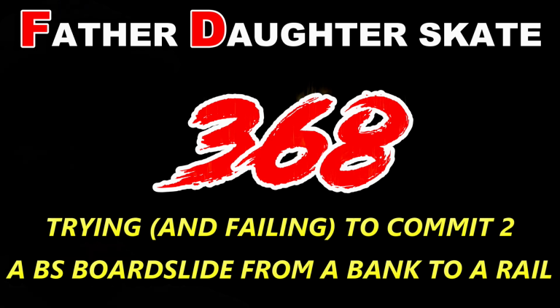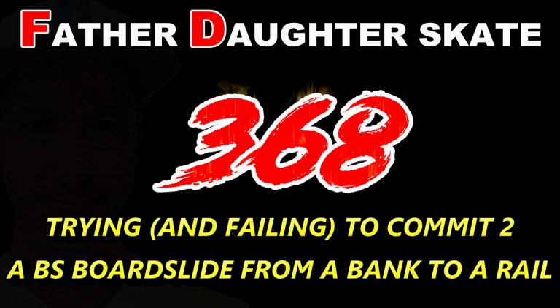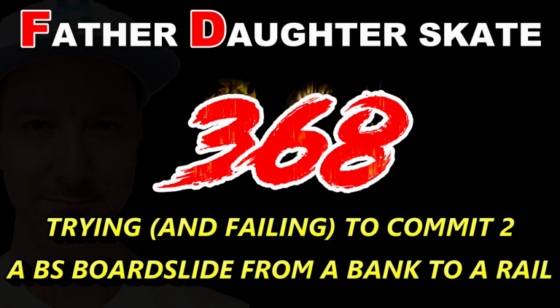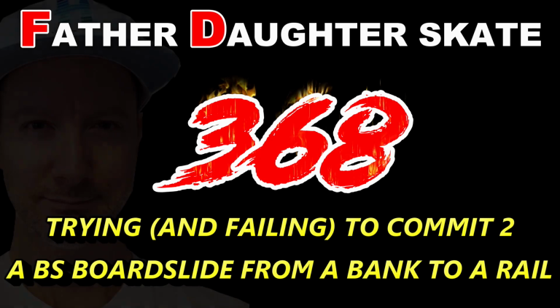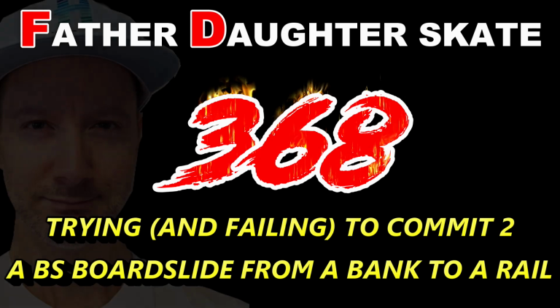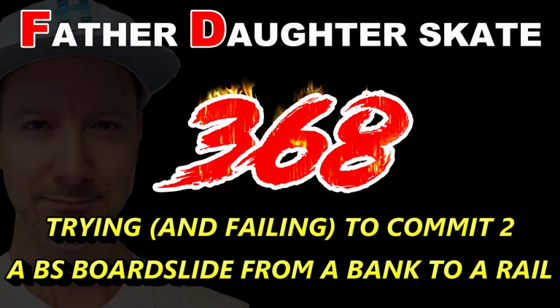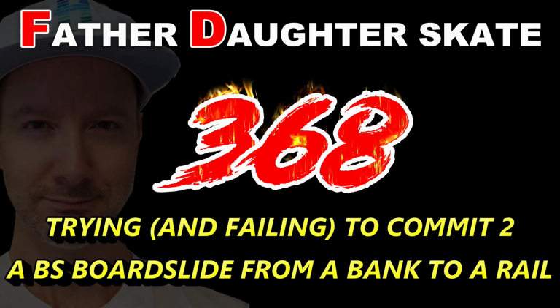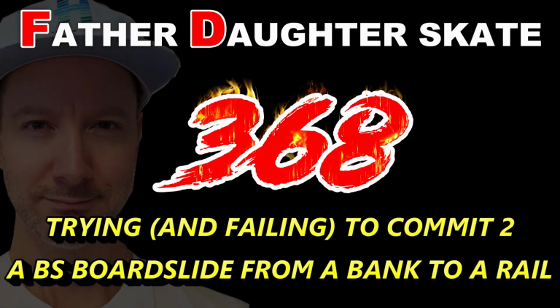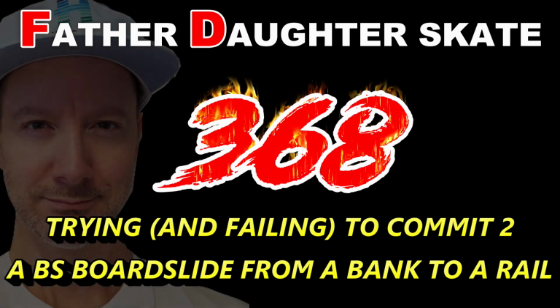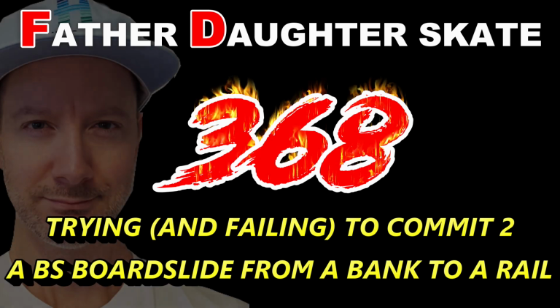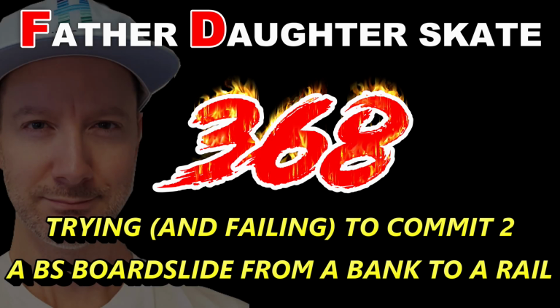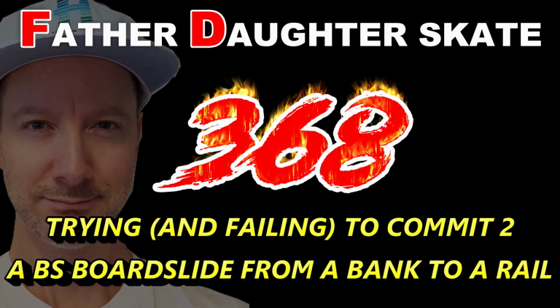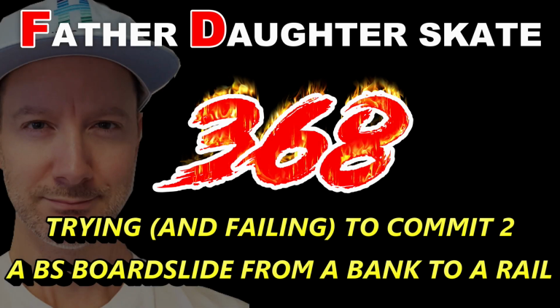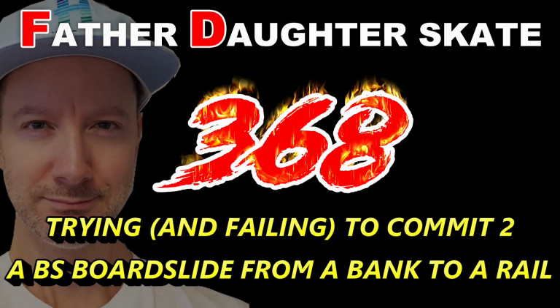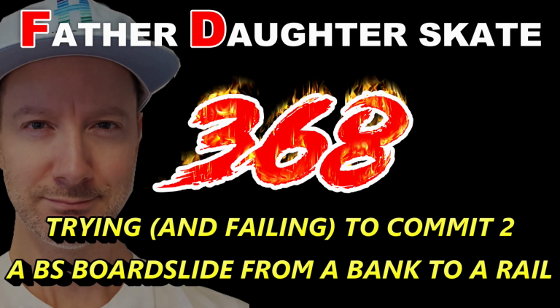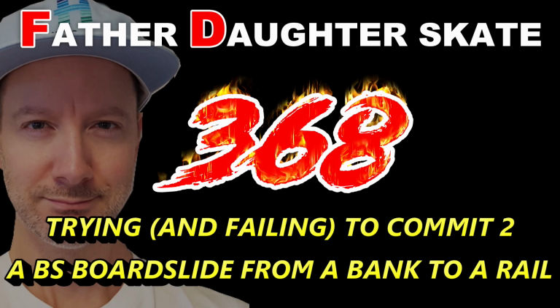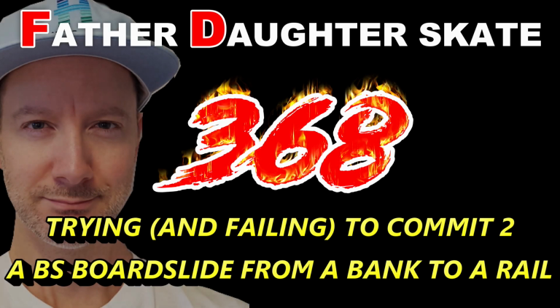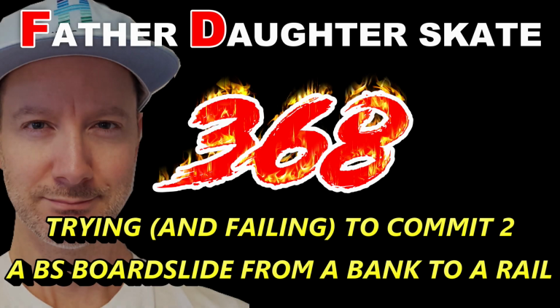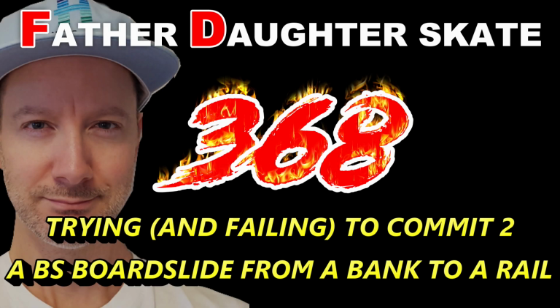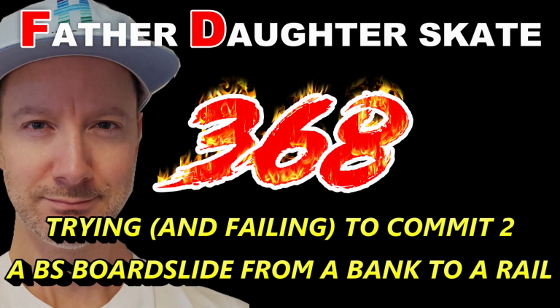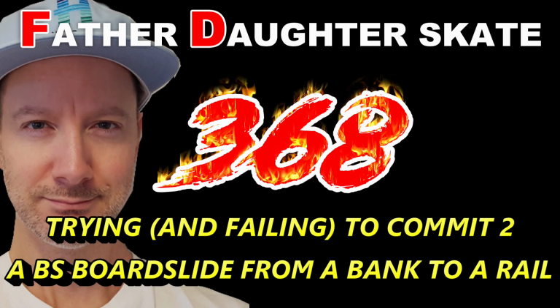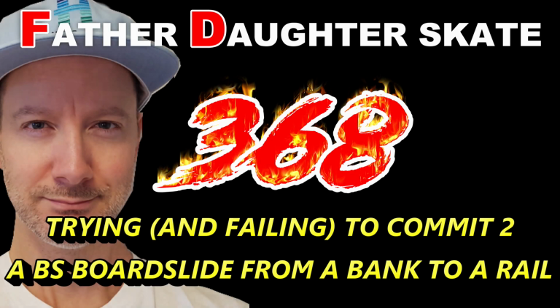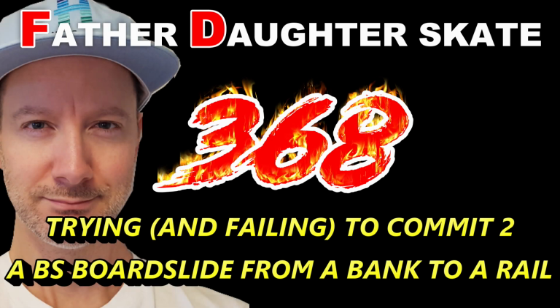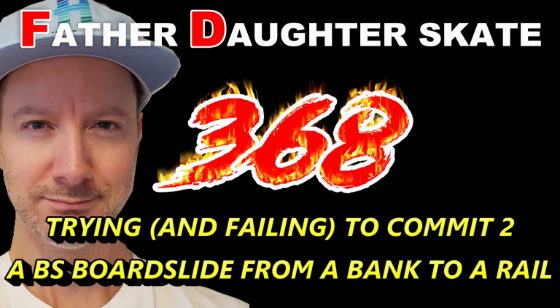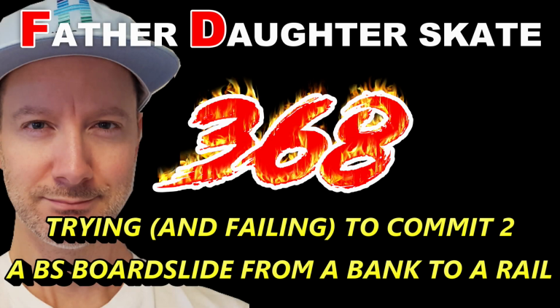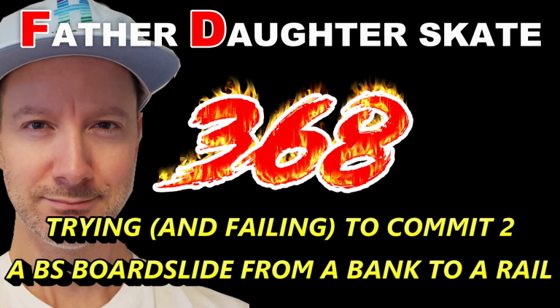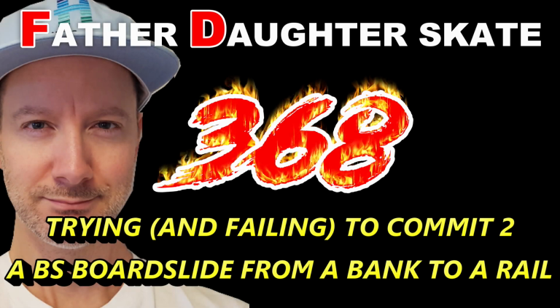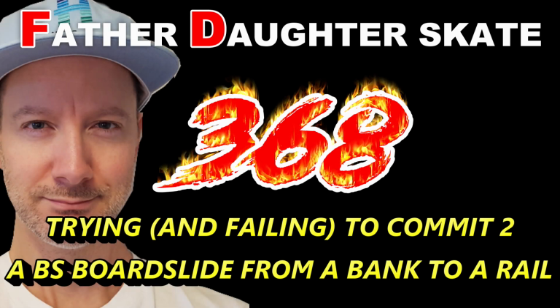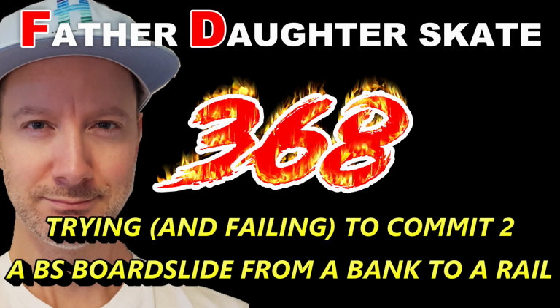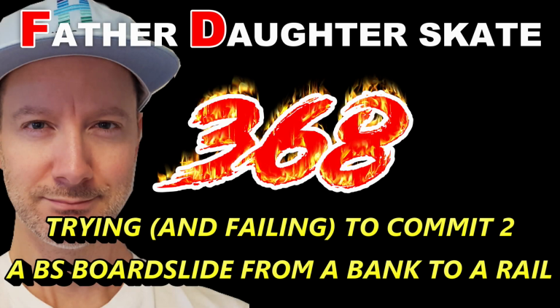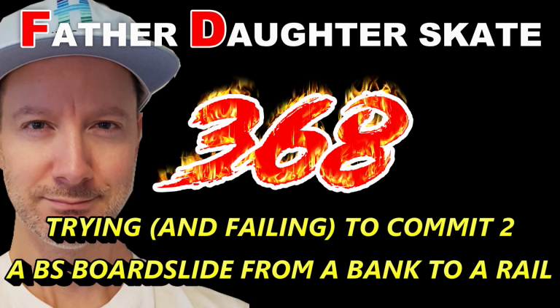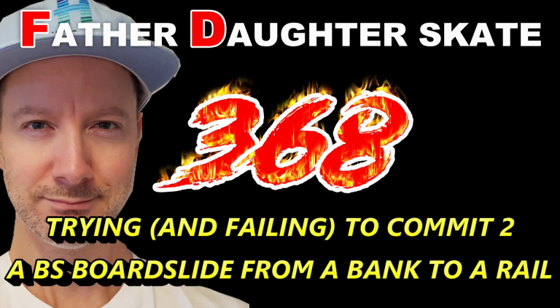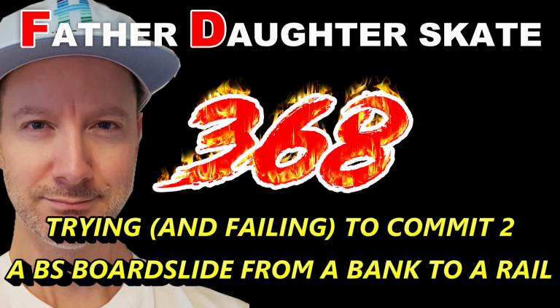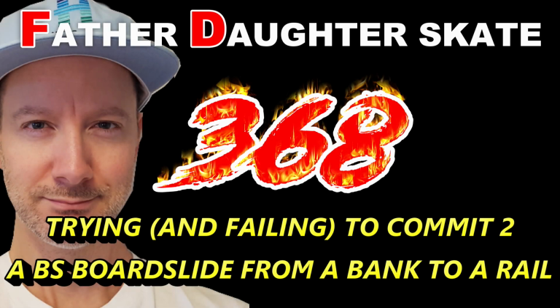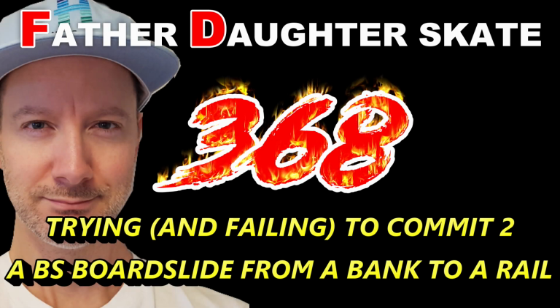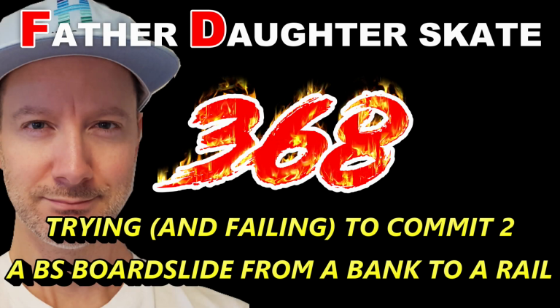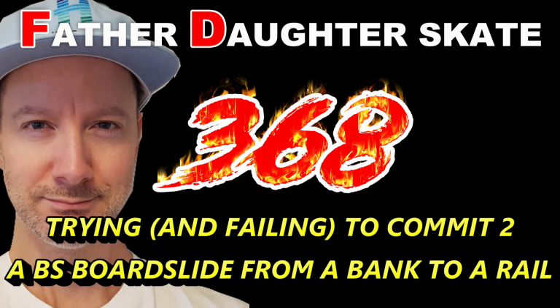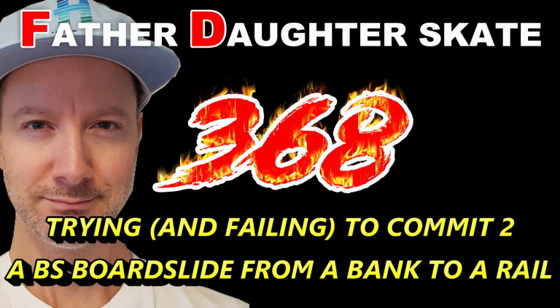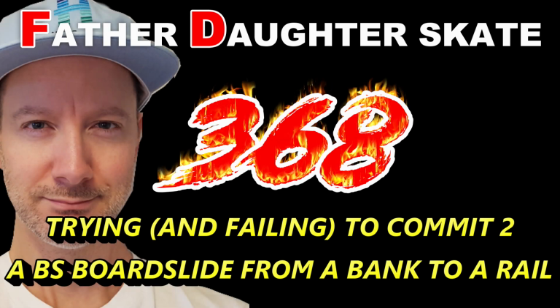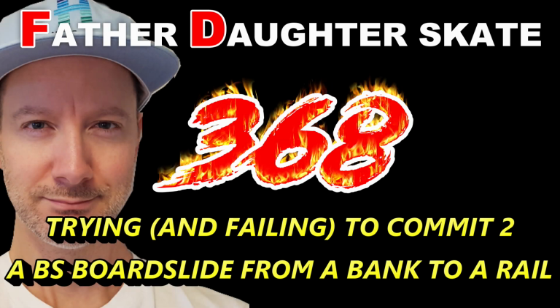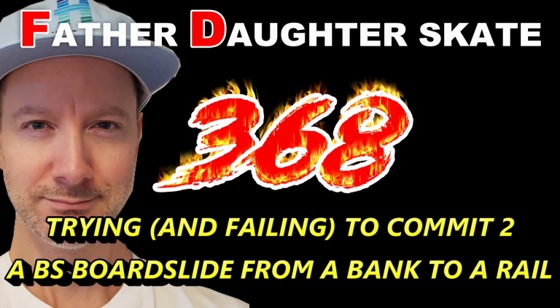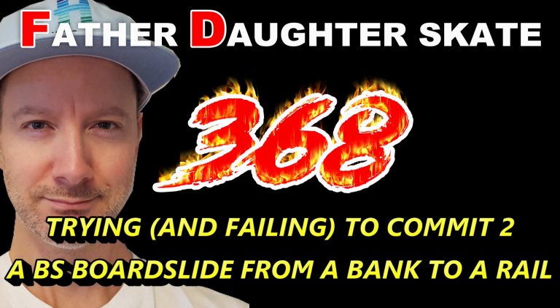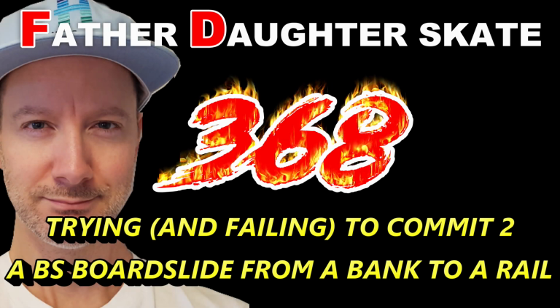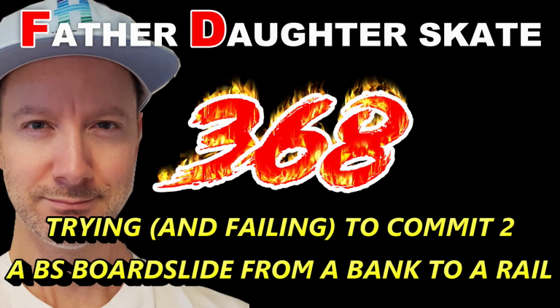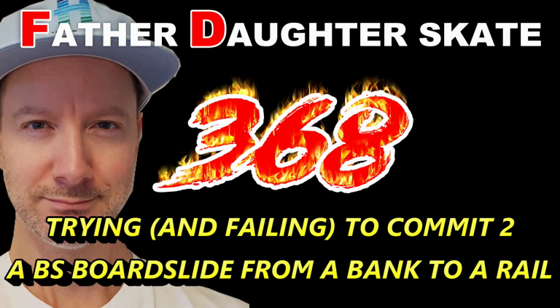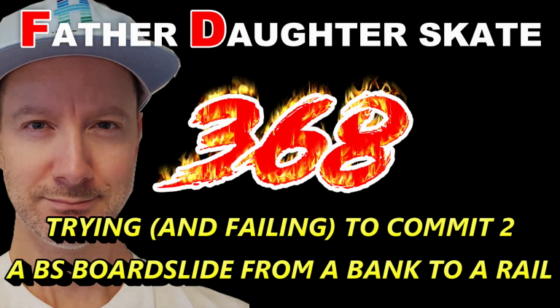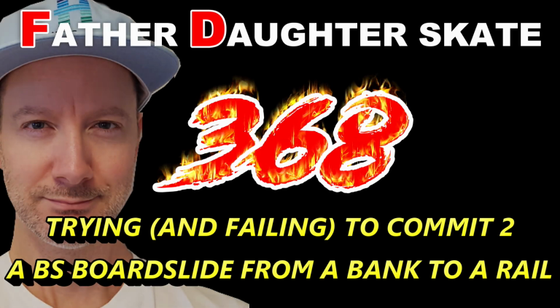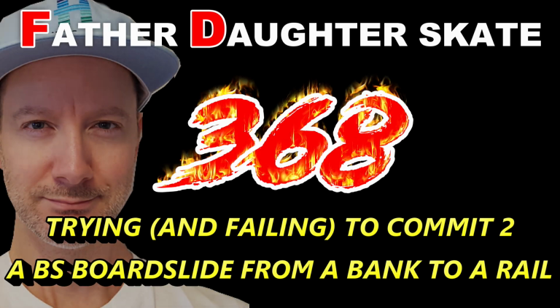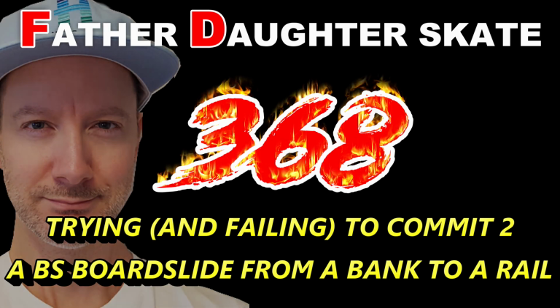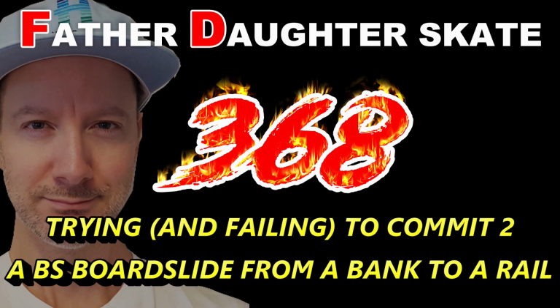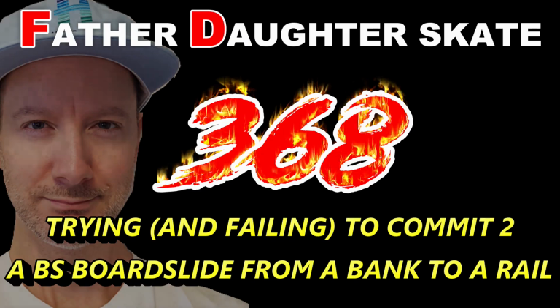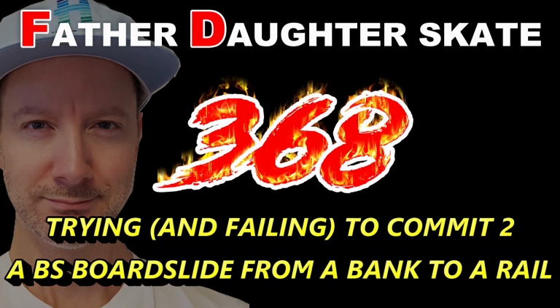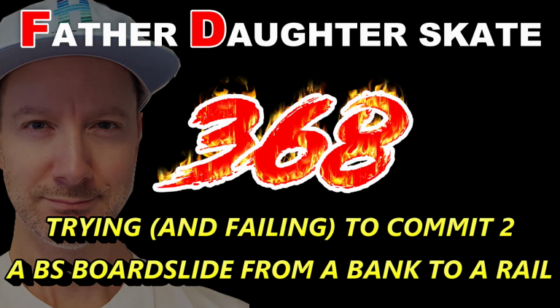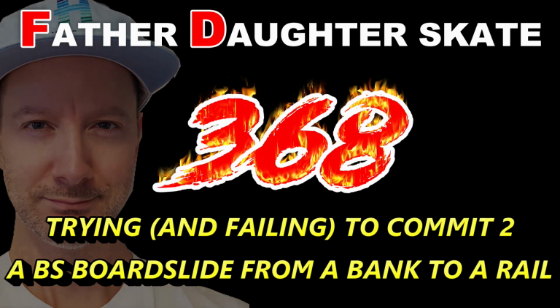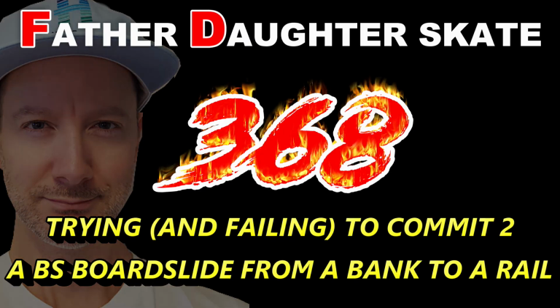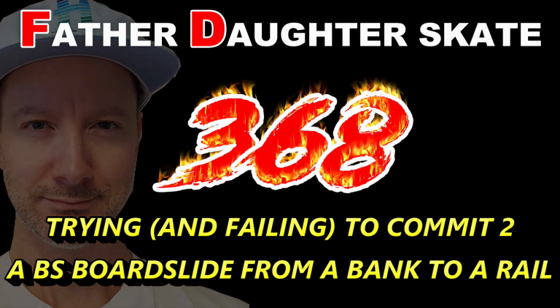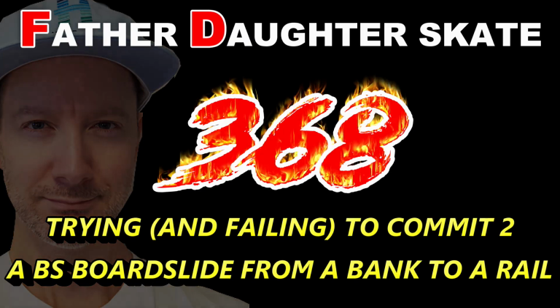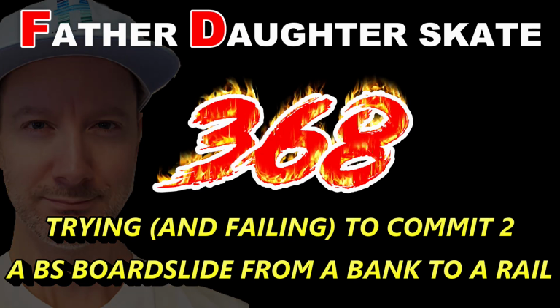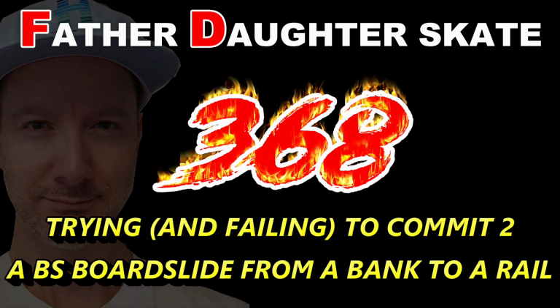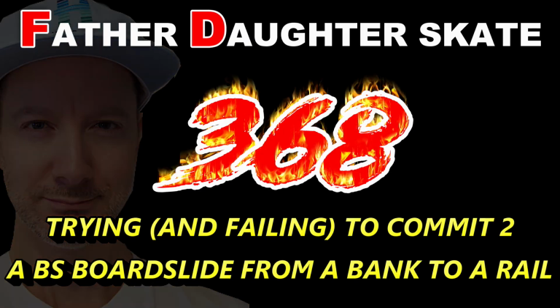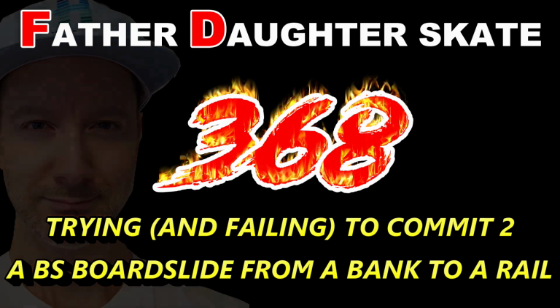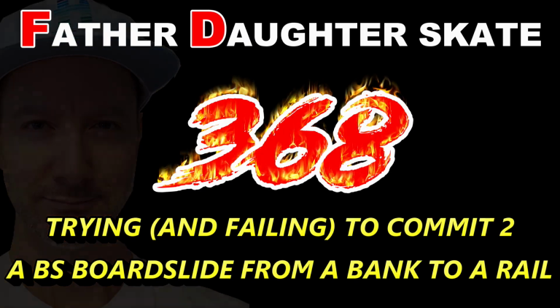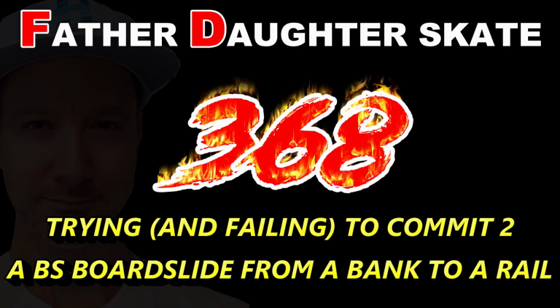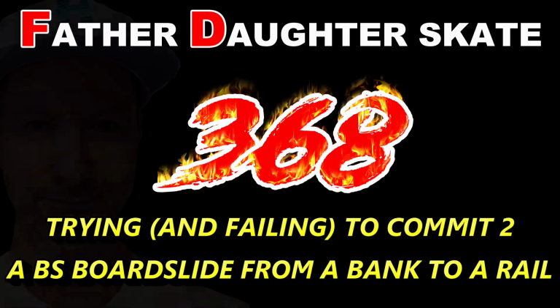Father Daughter Skate 368. Trying and failing to commit to a backside board slide from a bank to a rail.